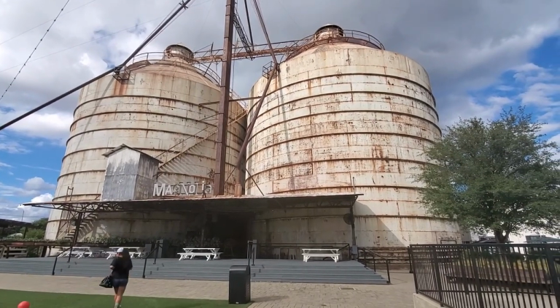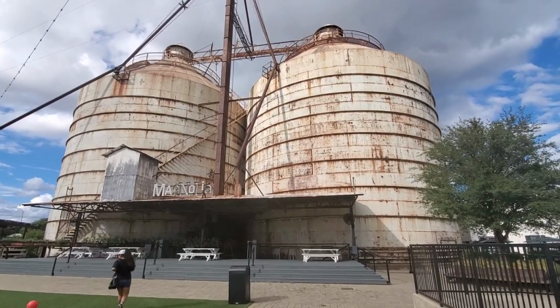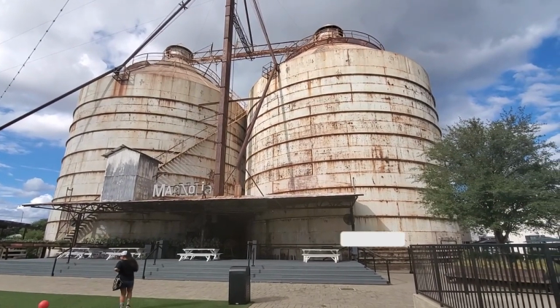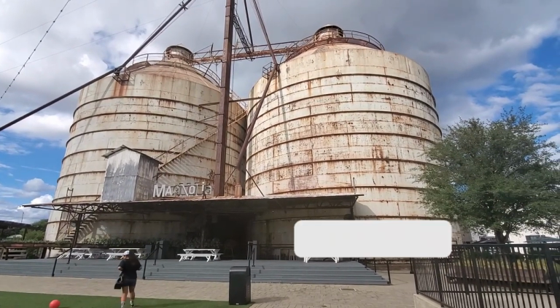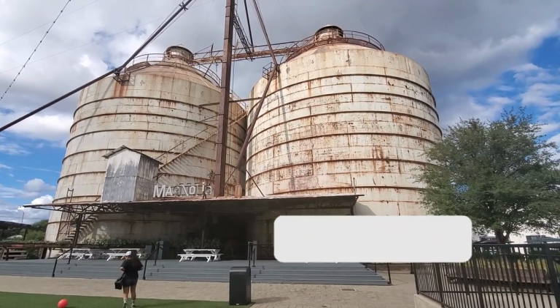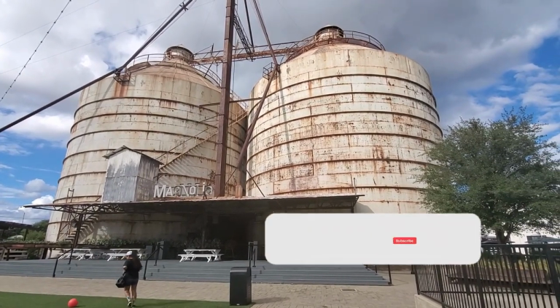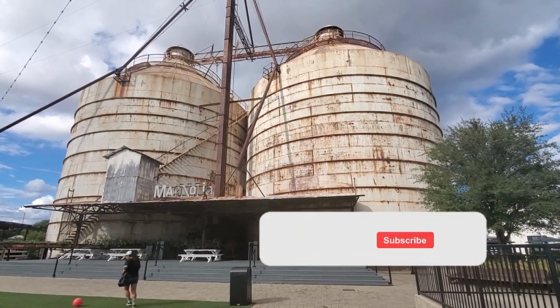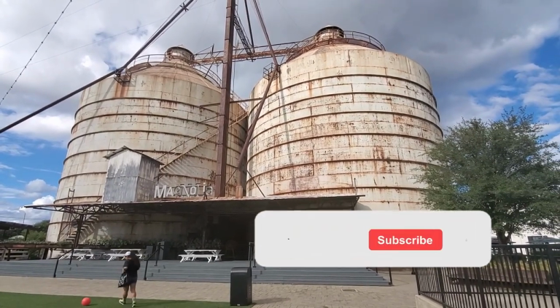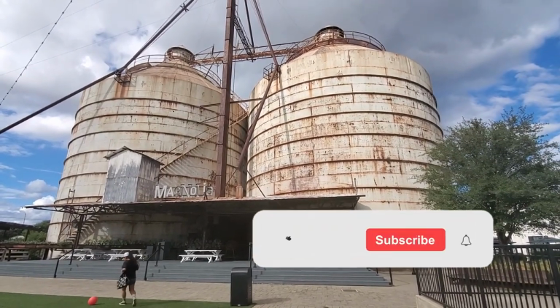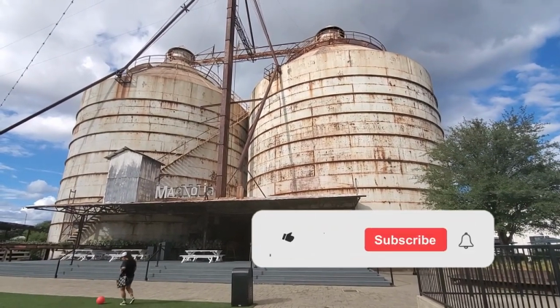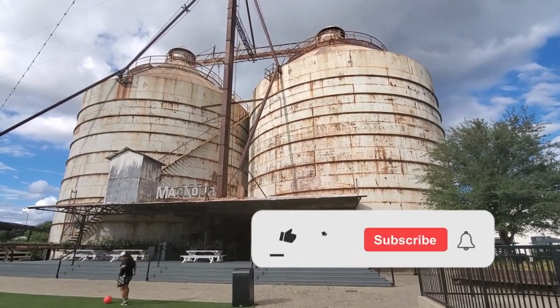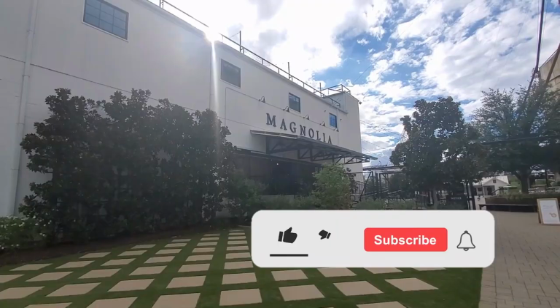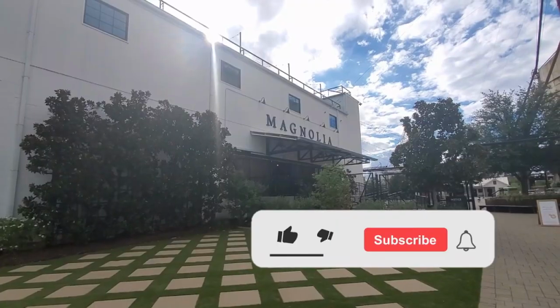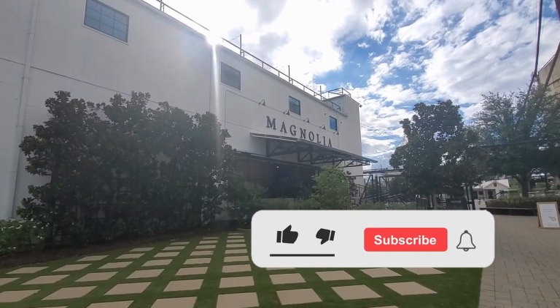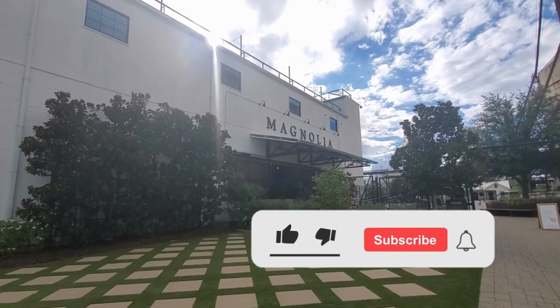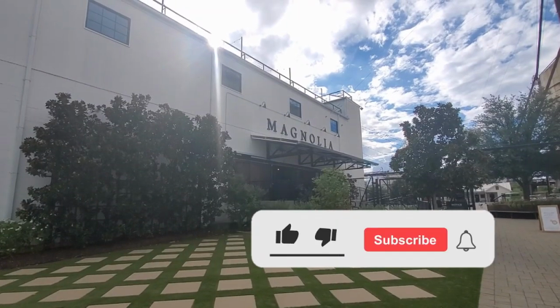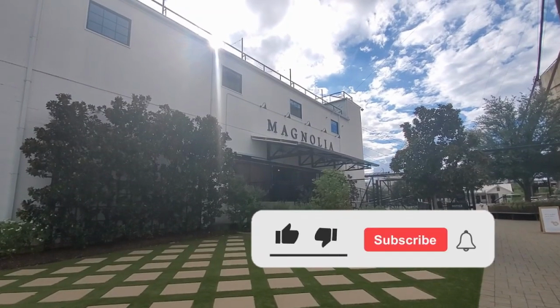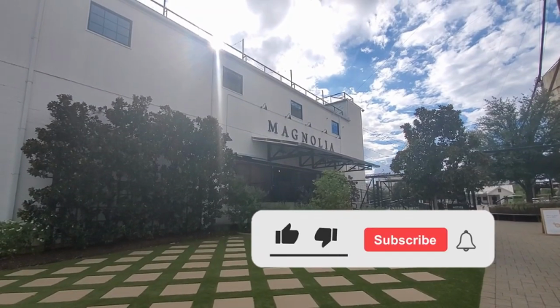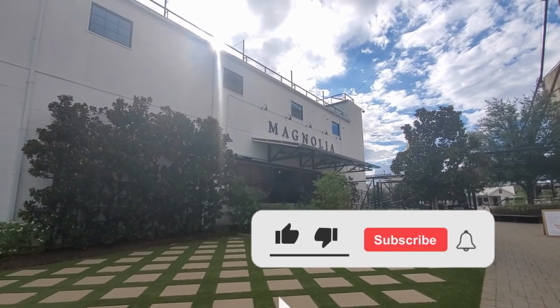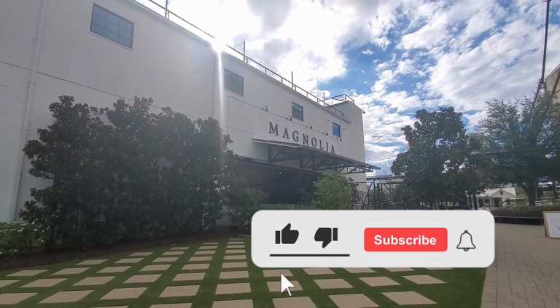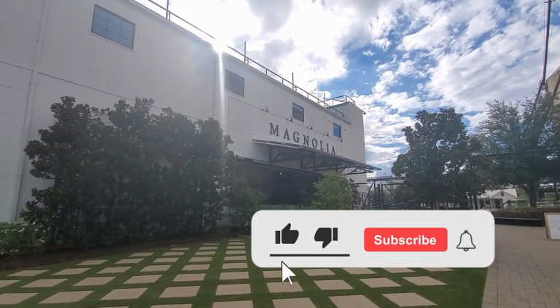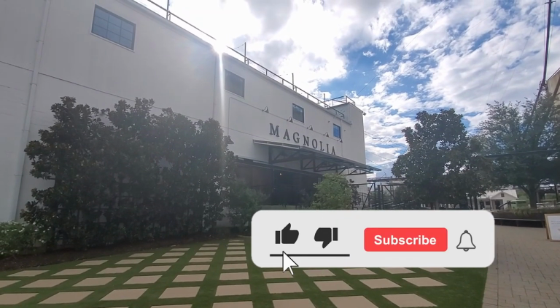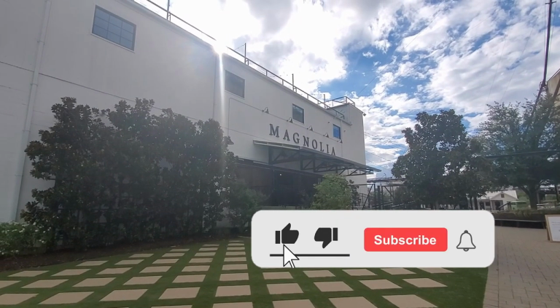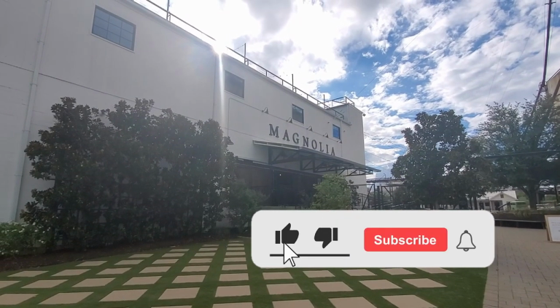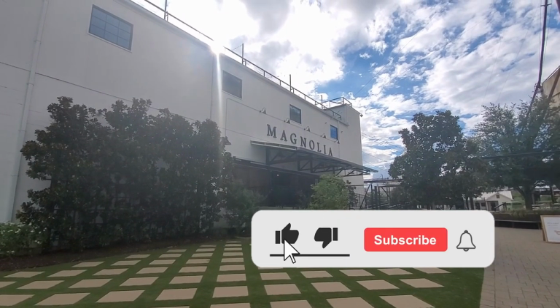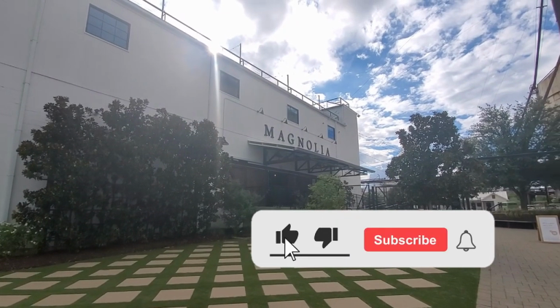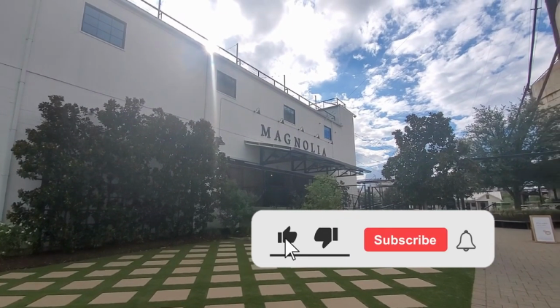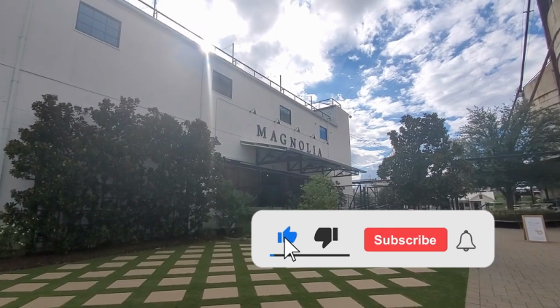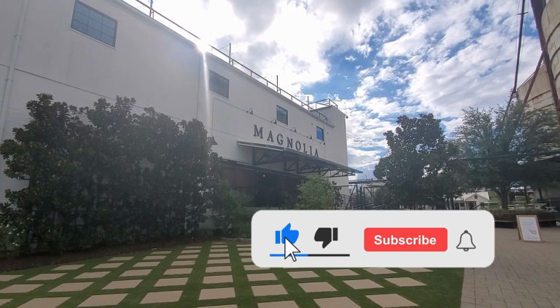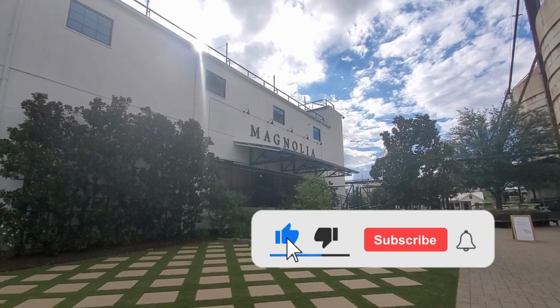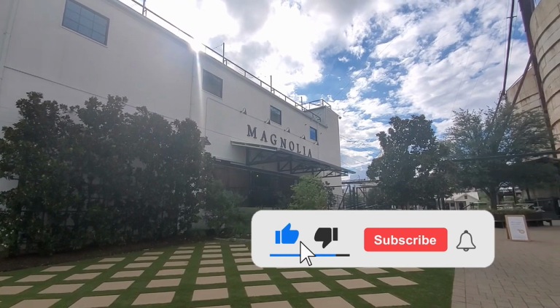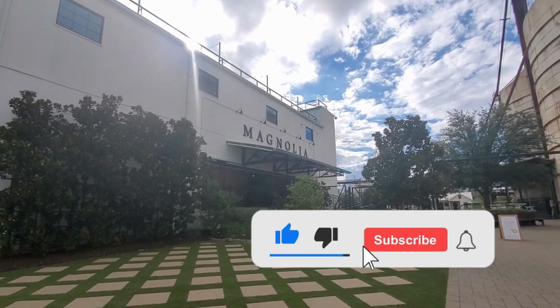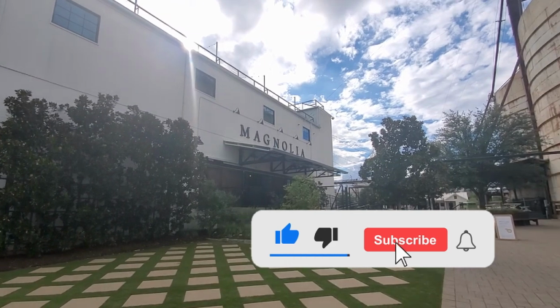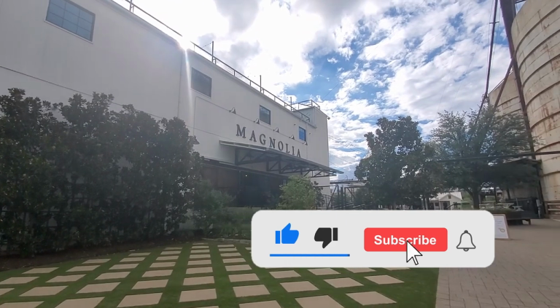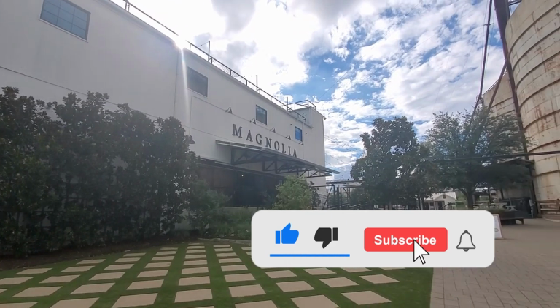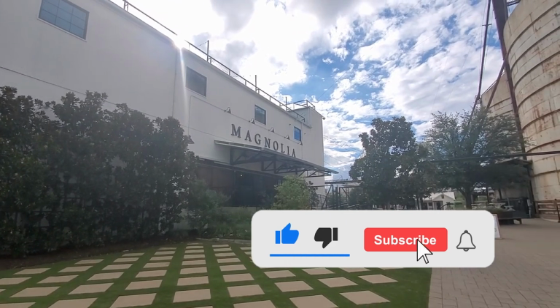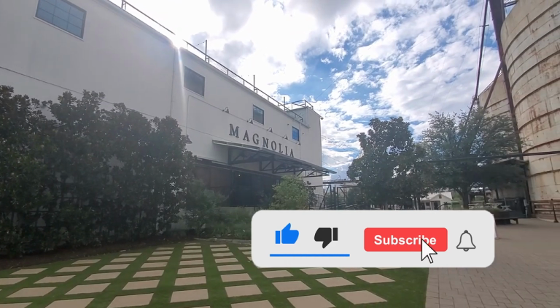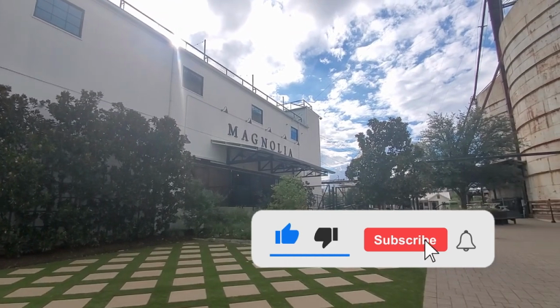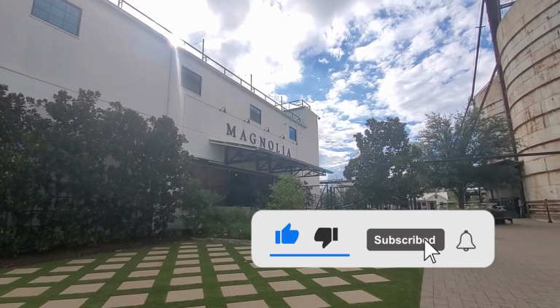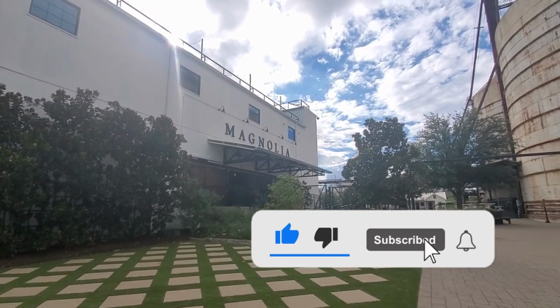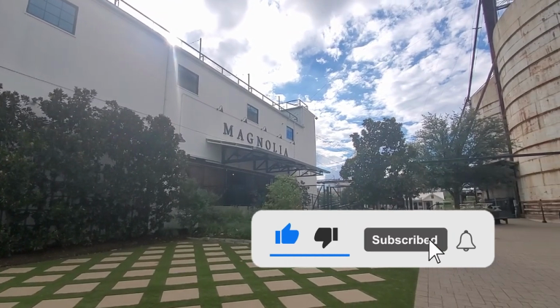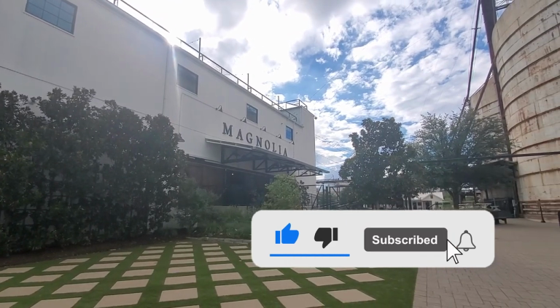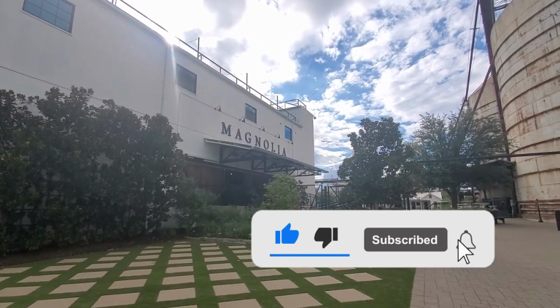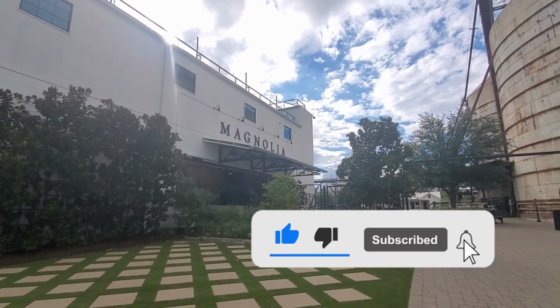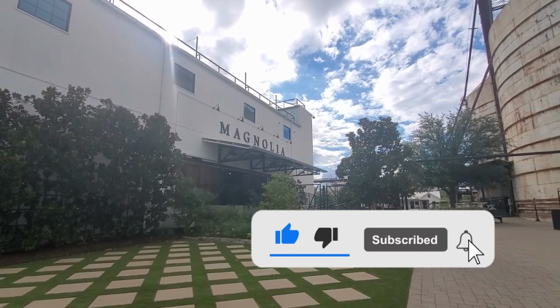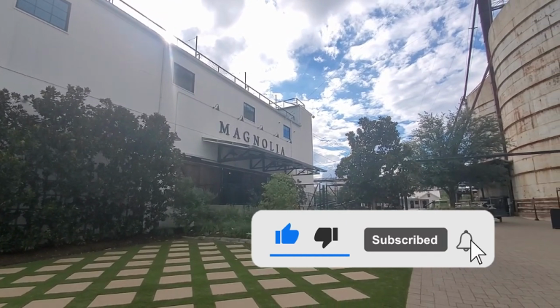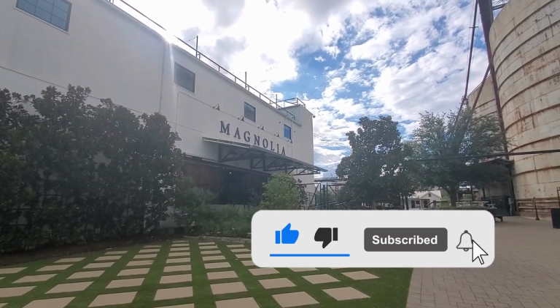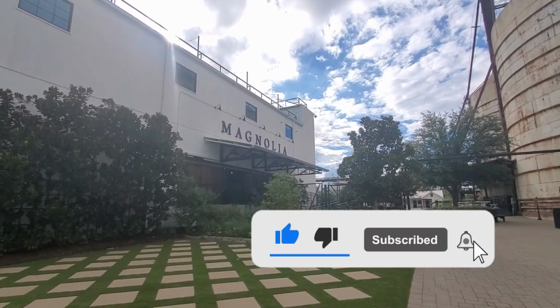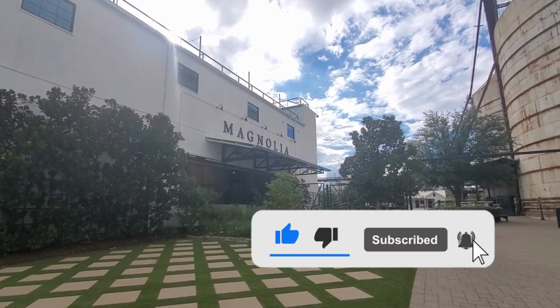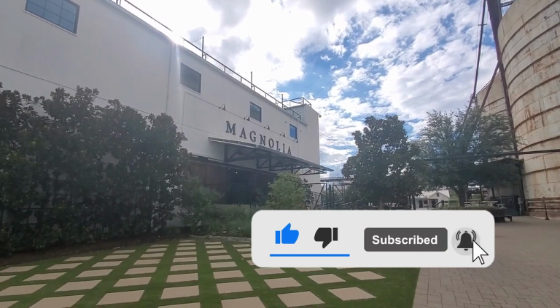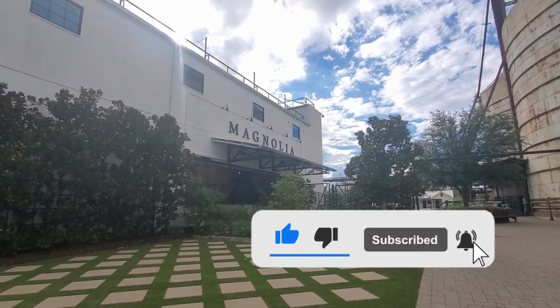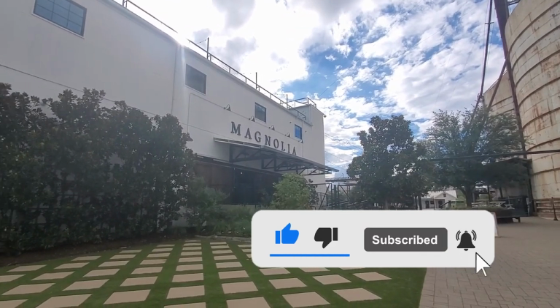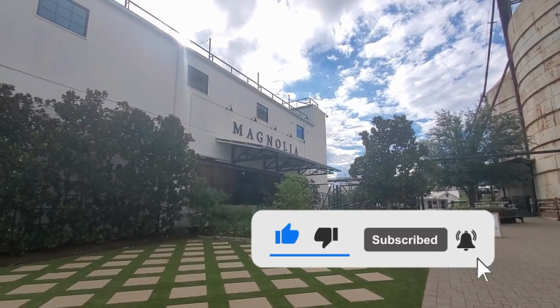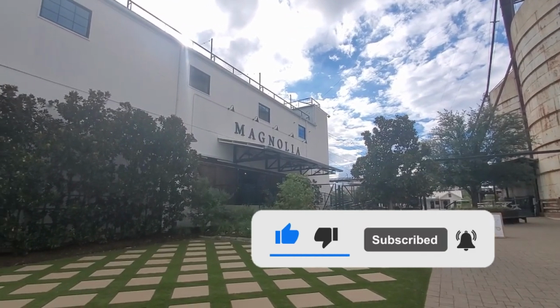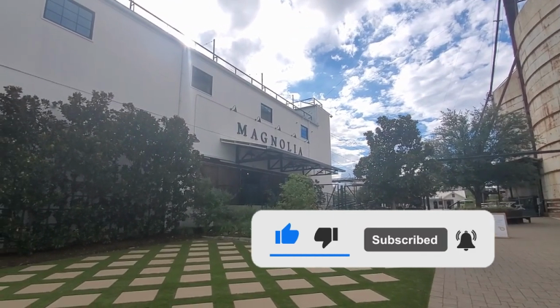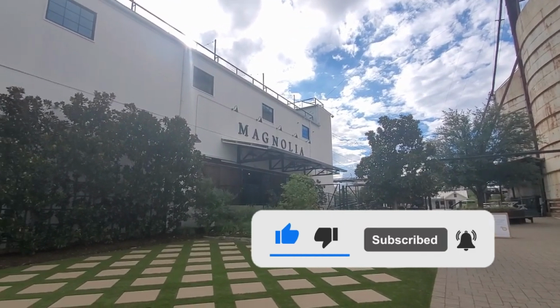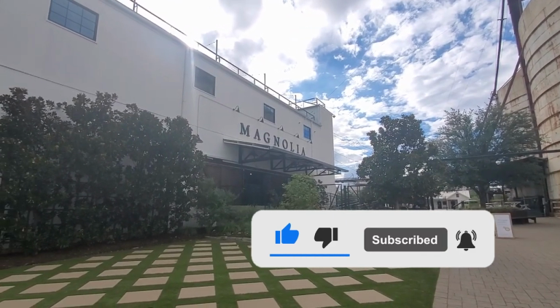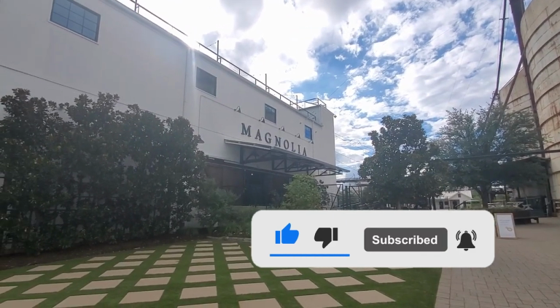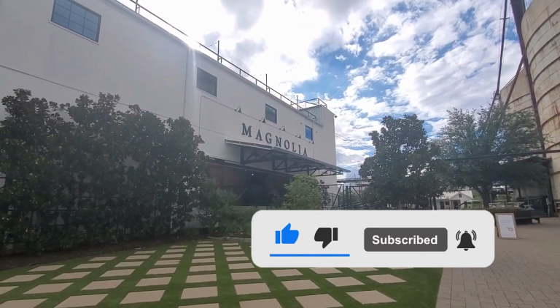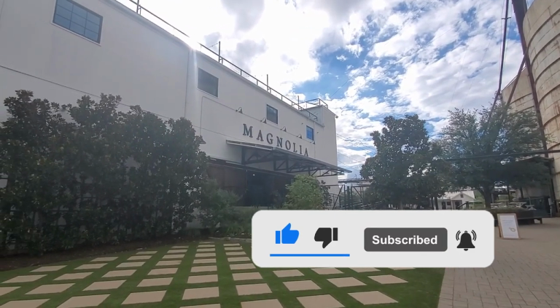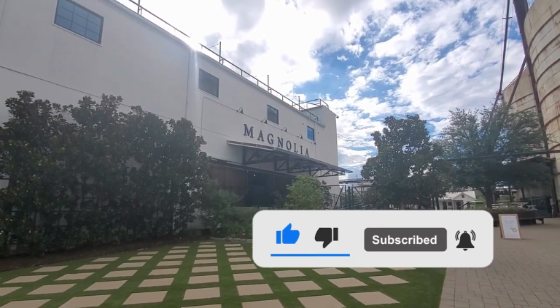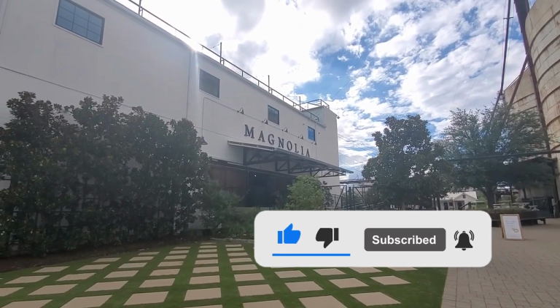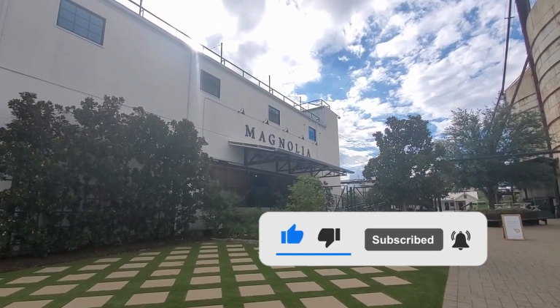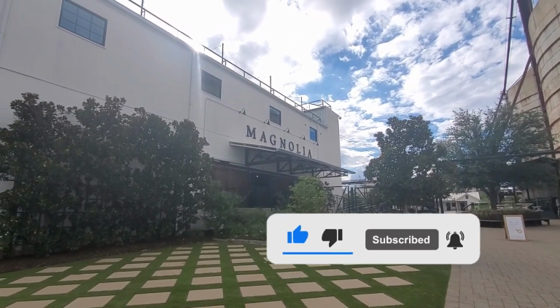I hope you like this video. Don't forget to give me a thumbs up. Thank you so much for watching and I'll see you in the next one. Bye!